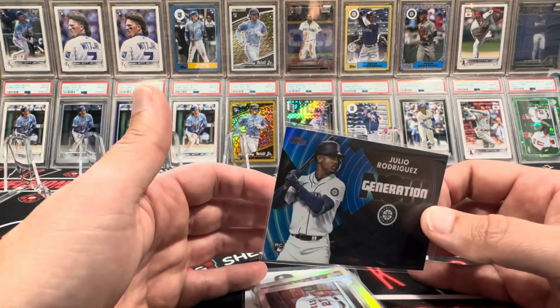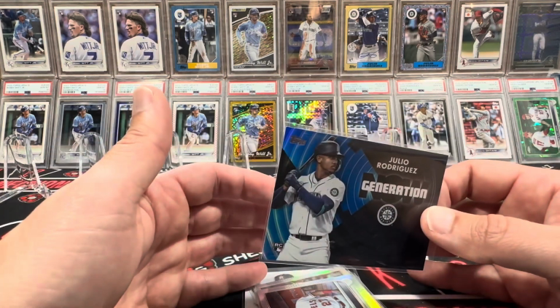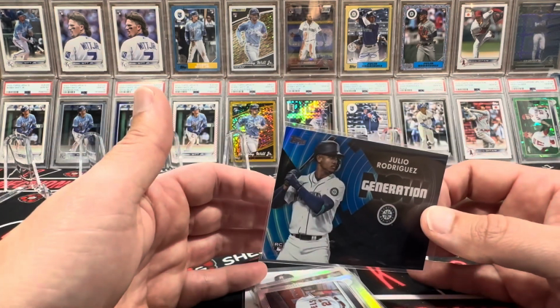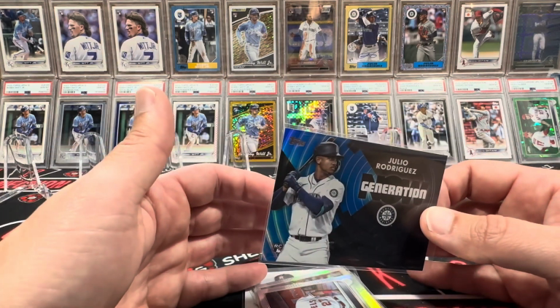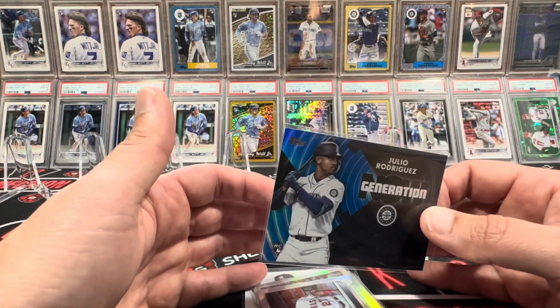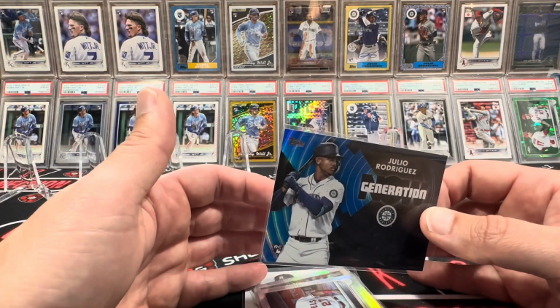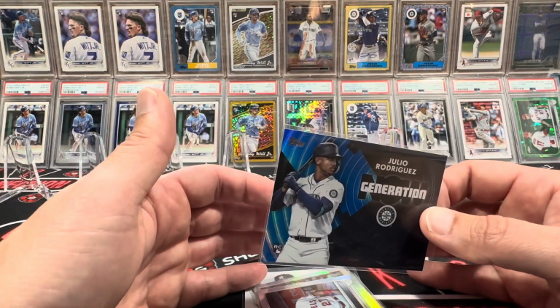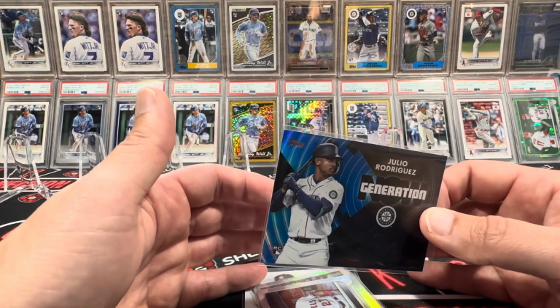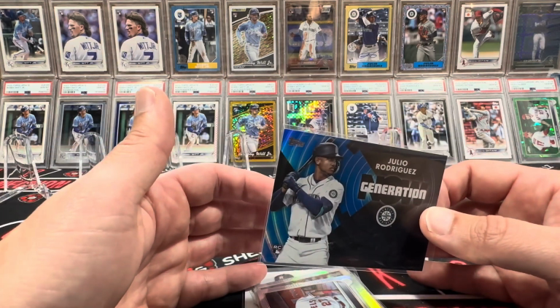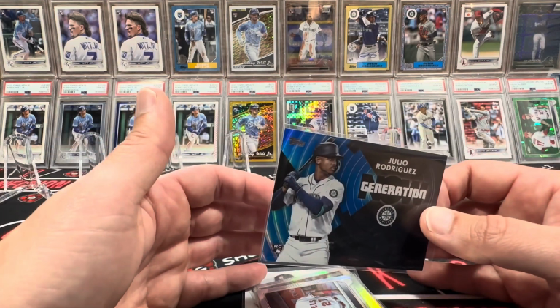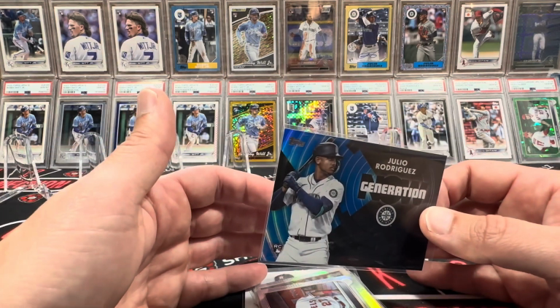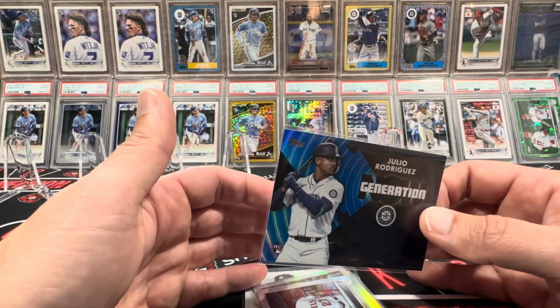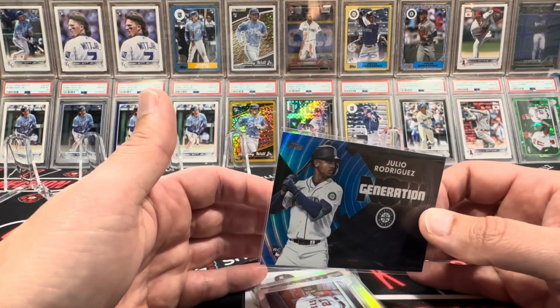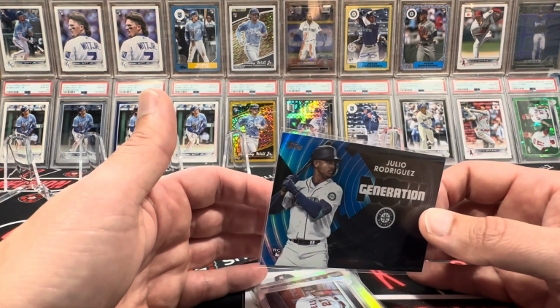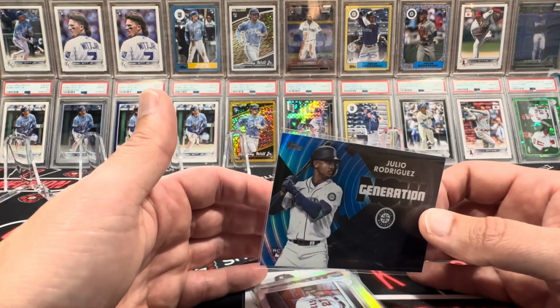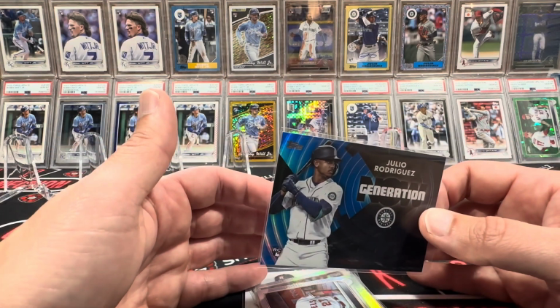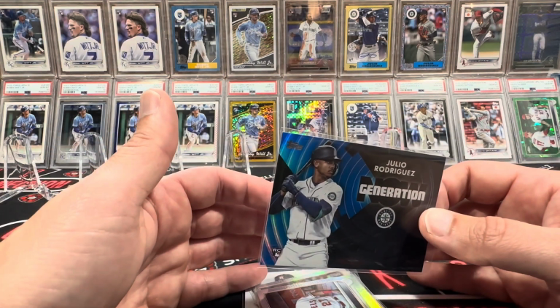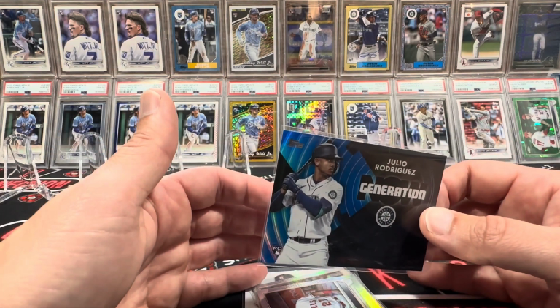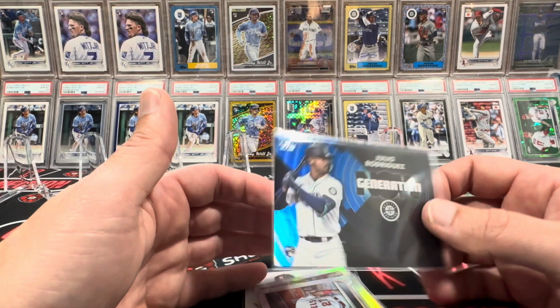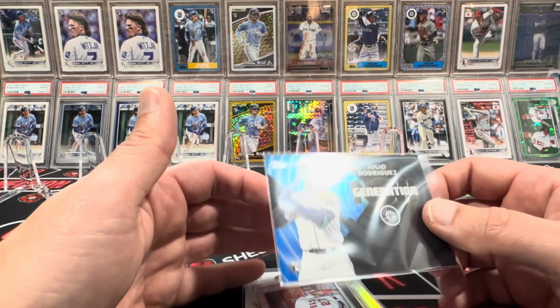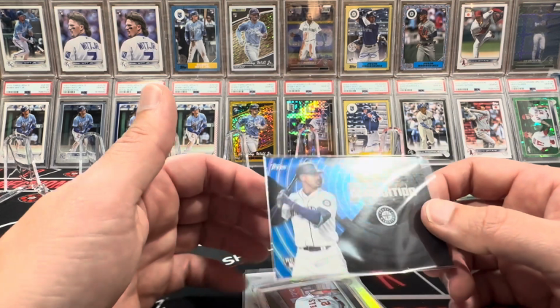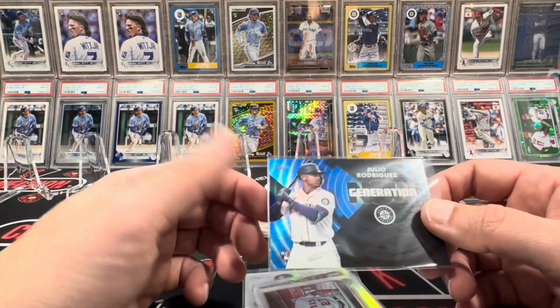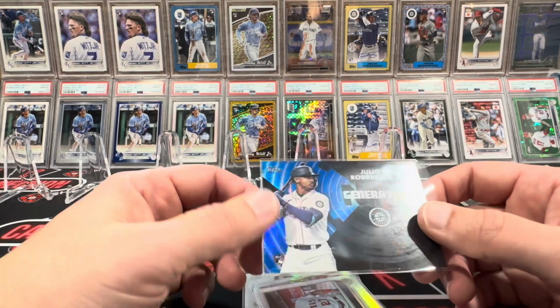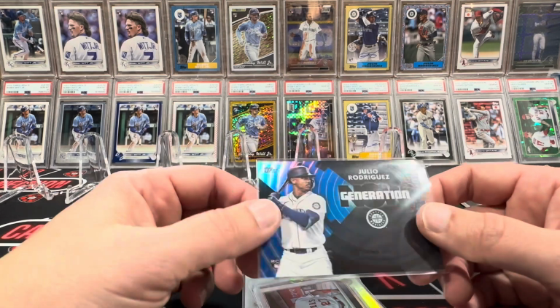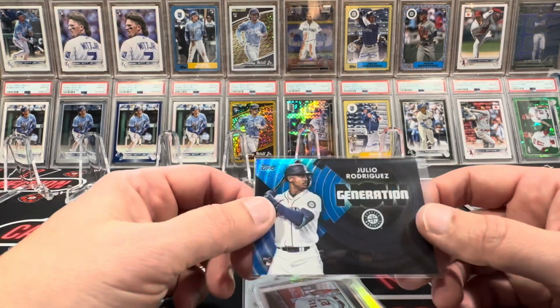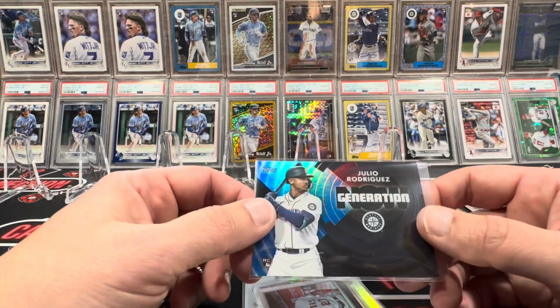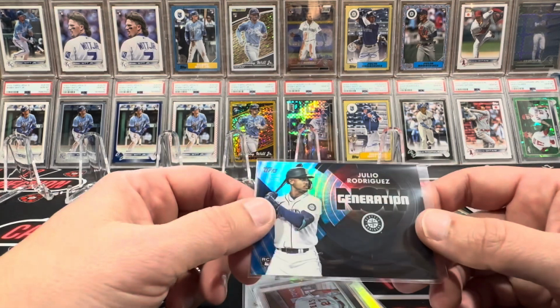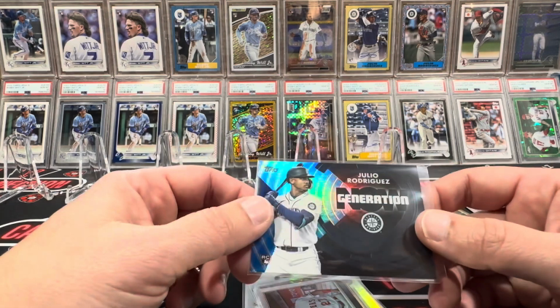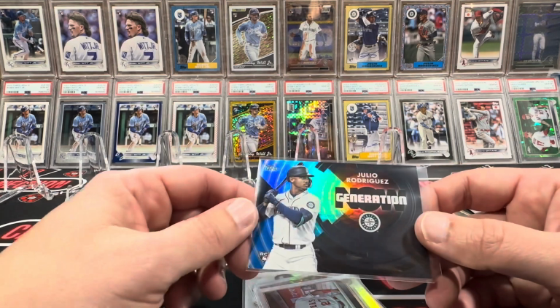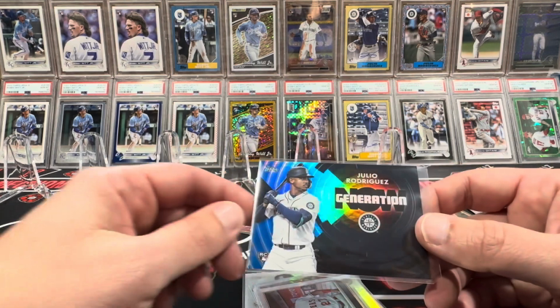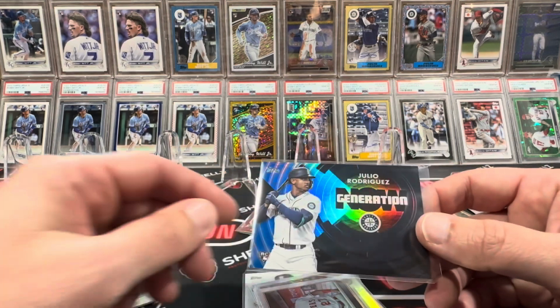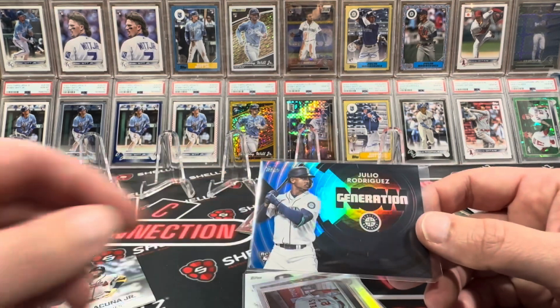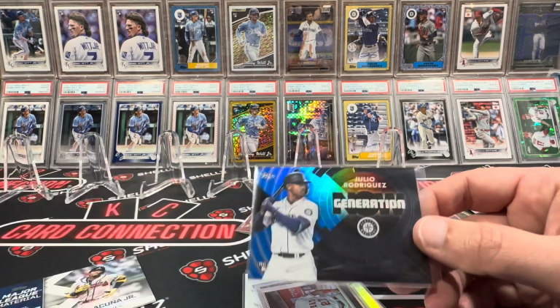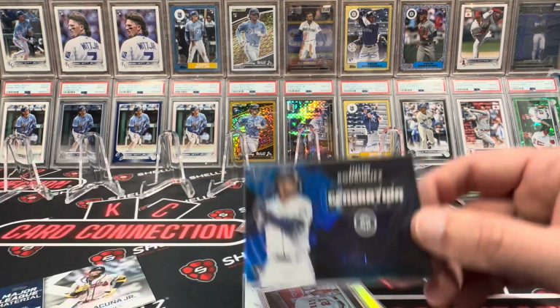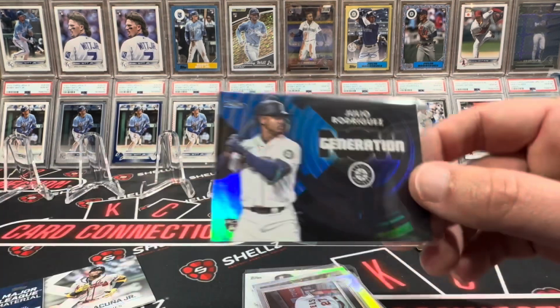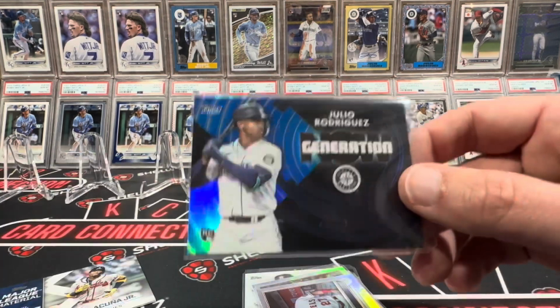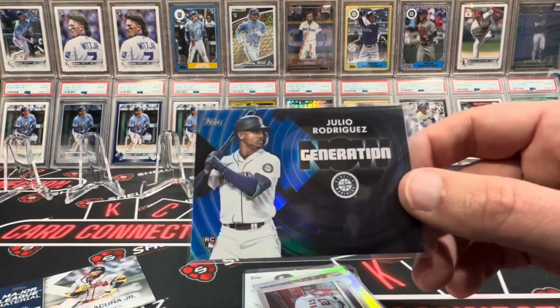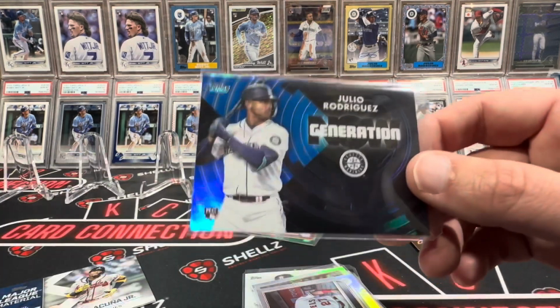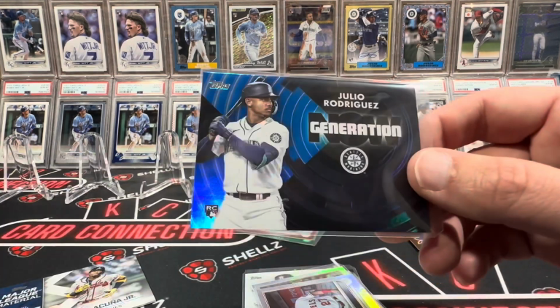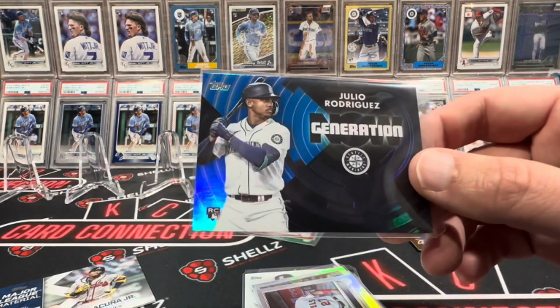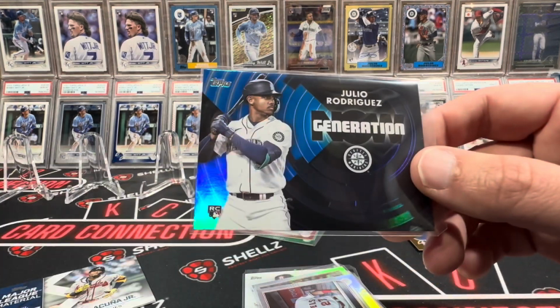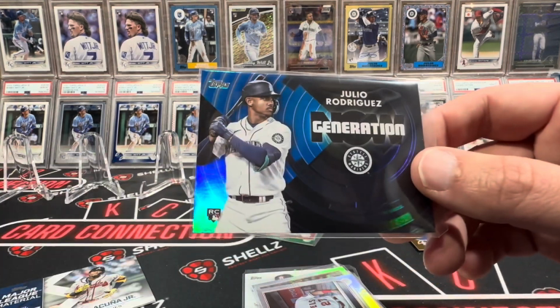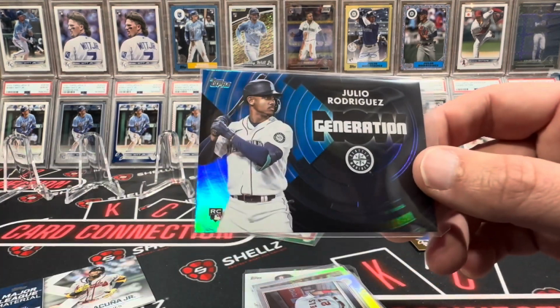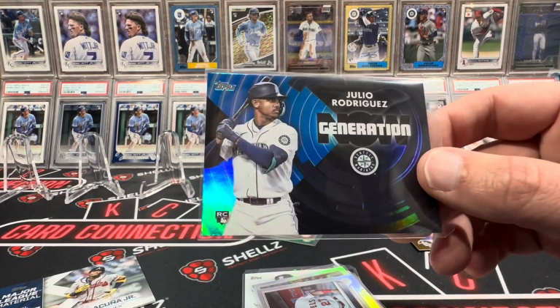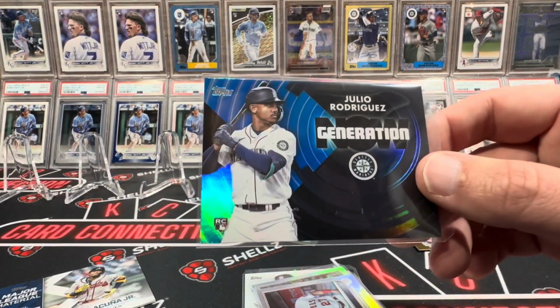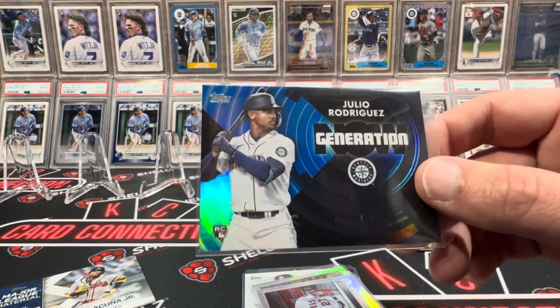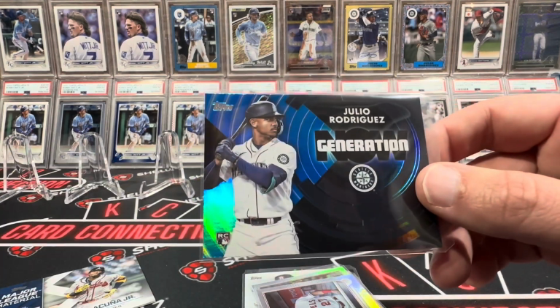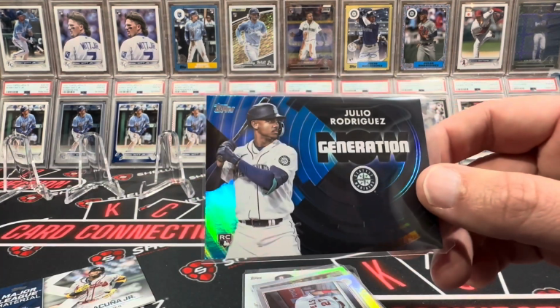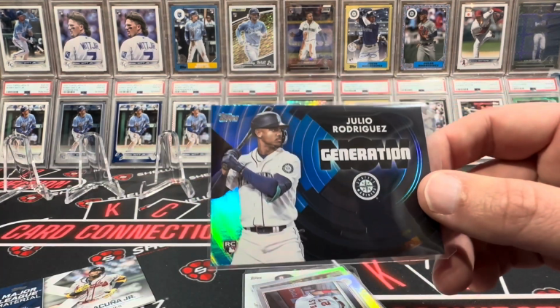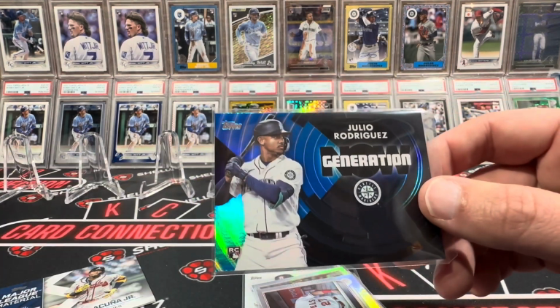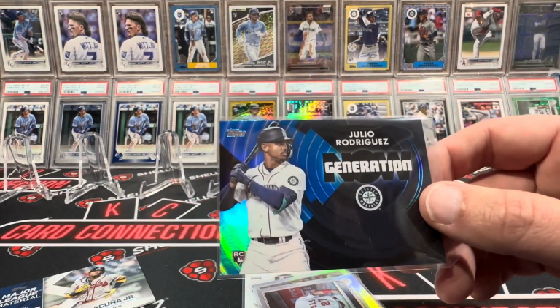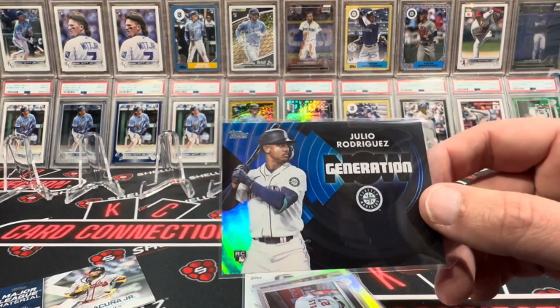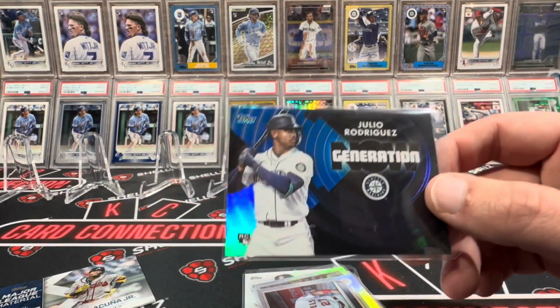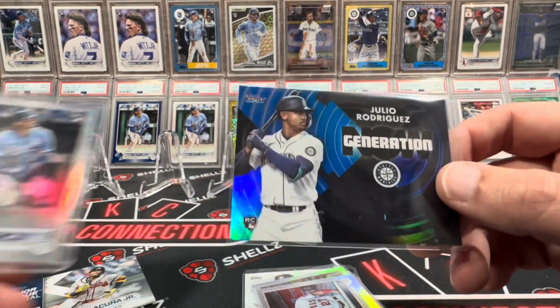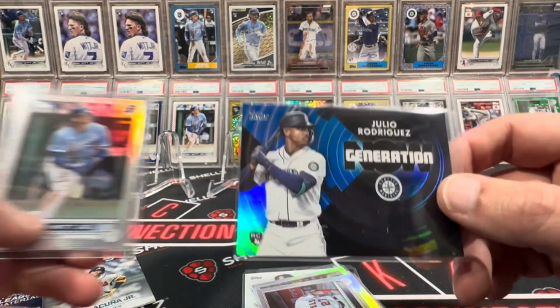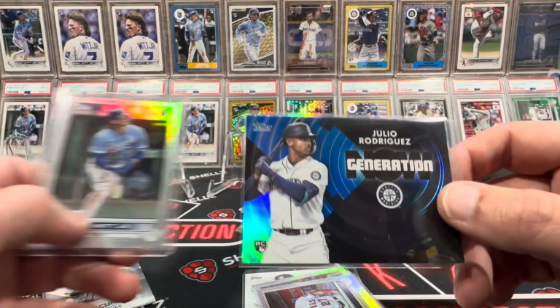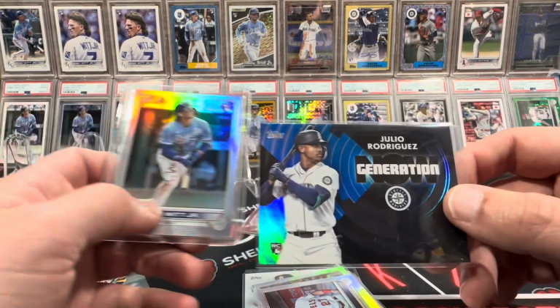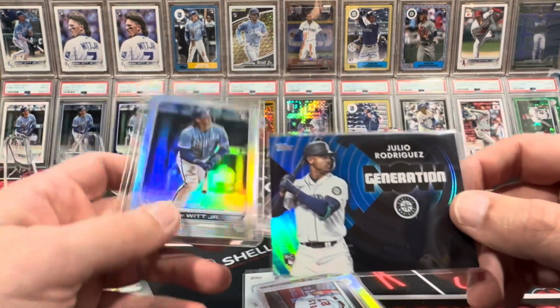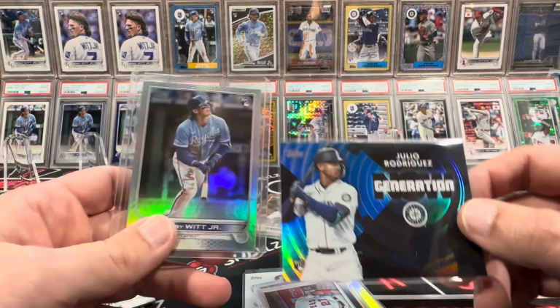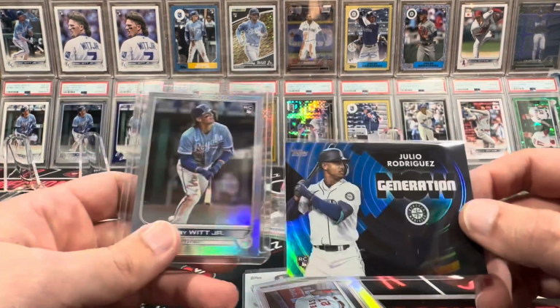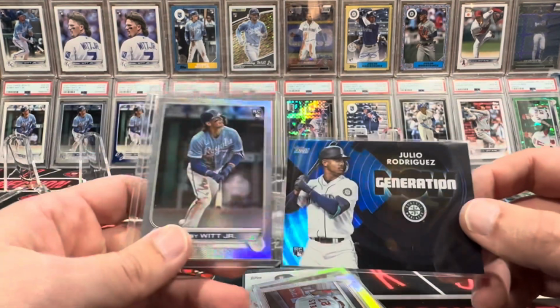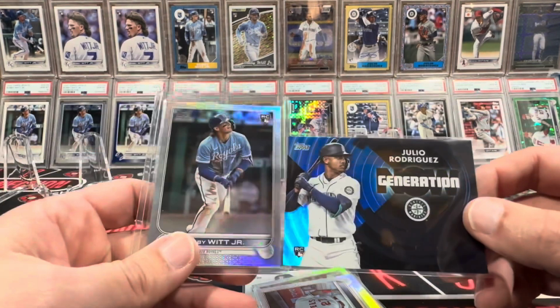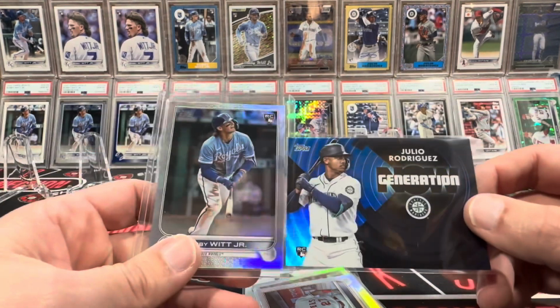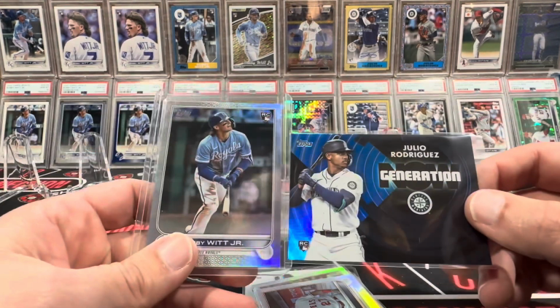The card I complained about went to the Julio — probably the hit of the box. Not bad — I'll add it to the stack of Generation Now parallels. Wait, it wasn't this one, it was the other Julio that had the stamp. You see it? So sweet though. Not a bad box again — no bangers, some good cards. It's just gonna take one to set this case on fire. It was a give a Bobby, get a Julio blue.